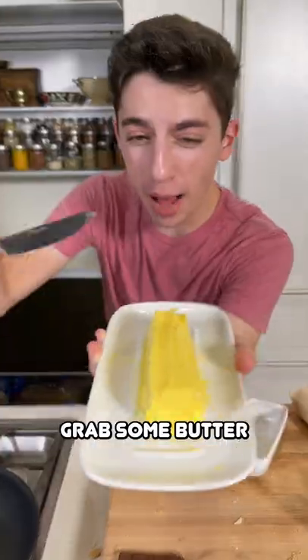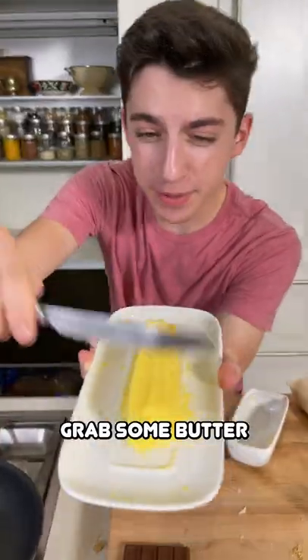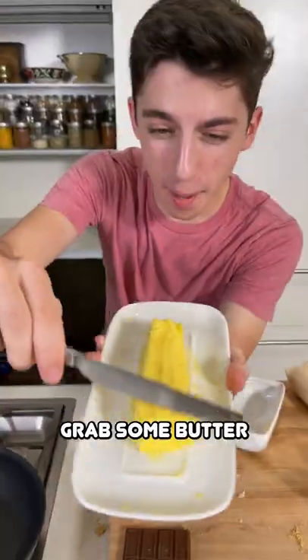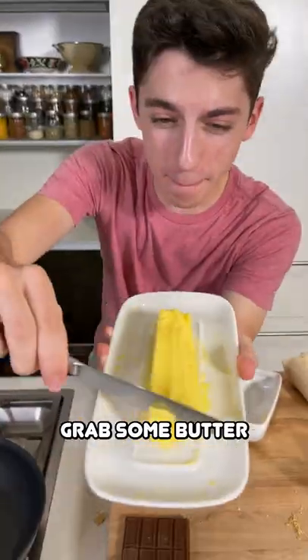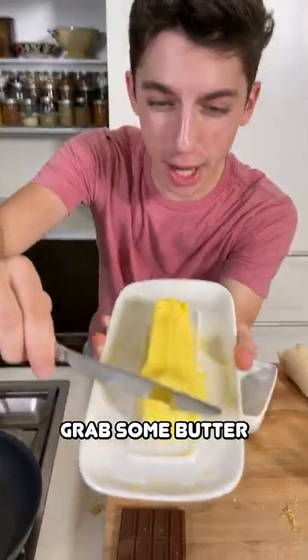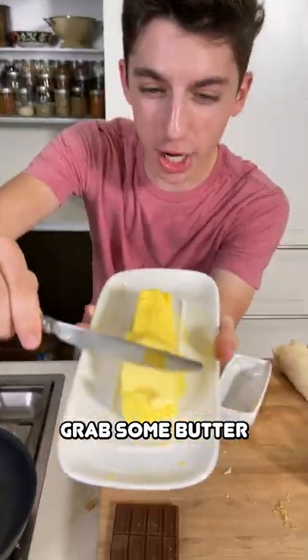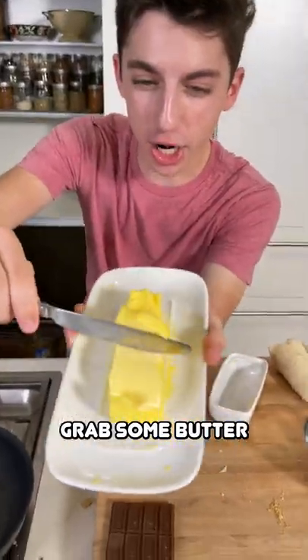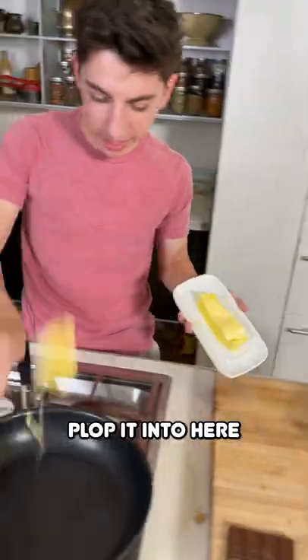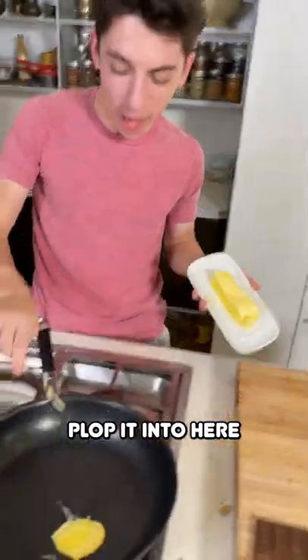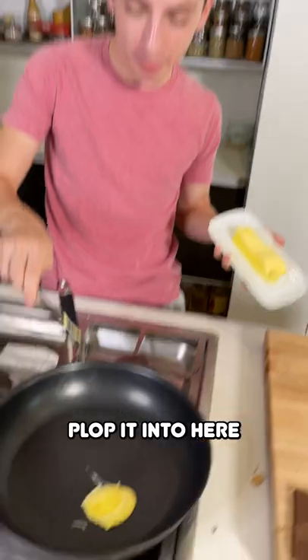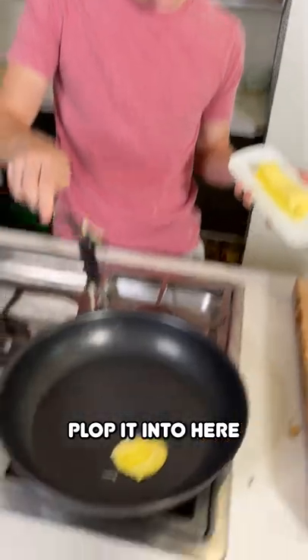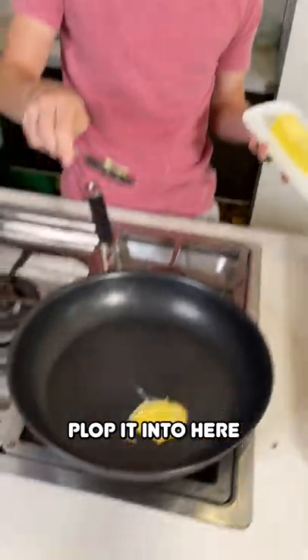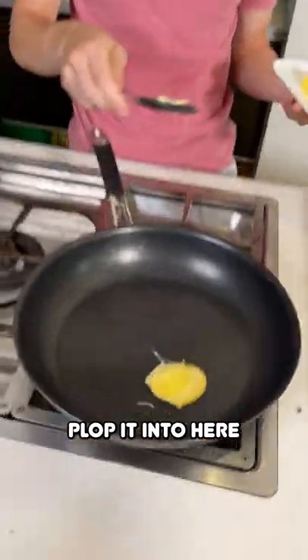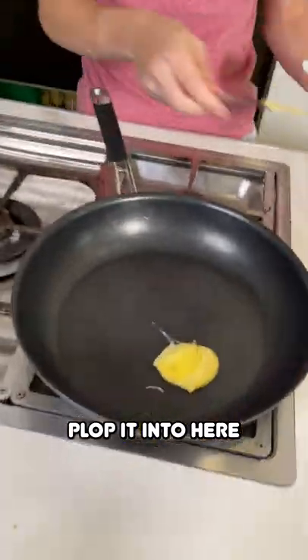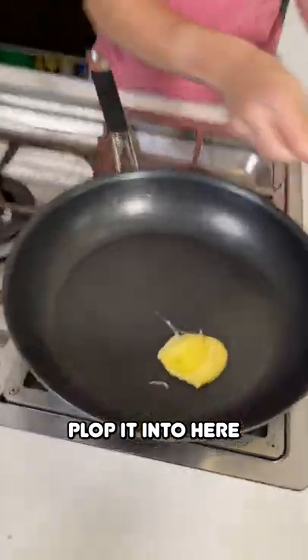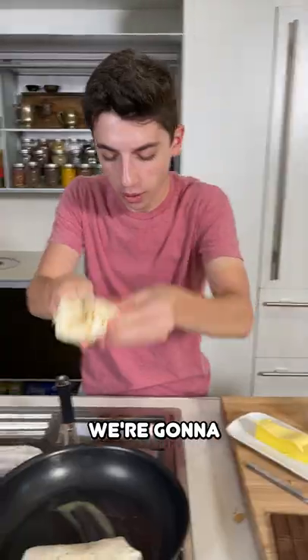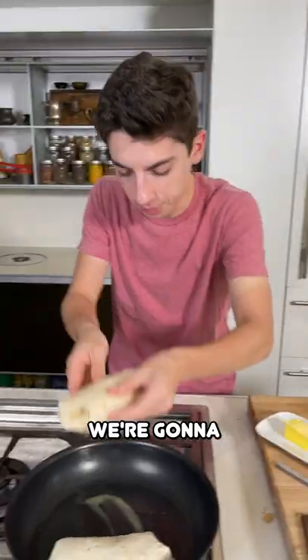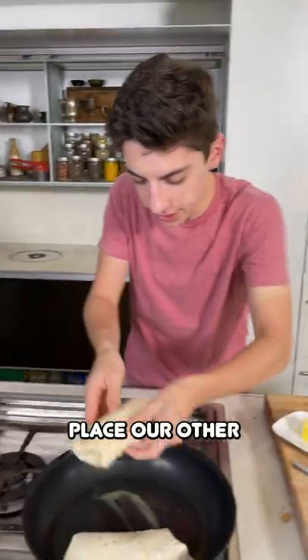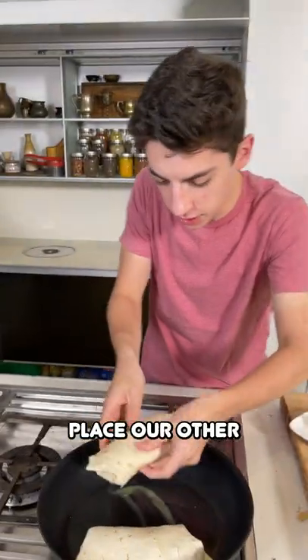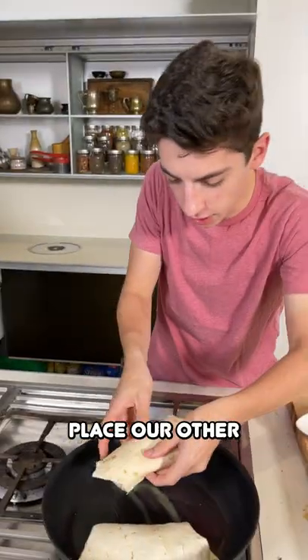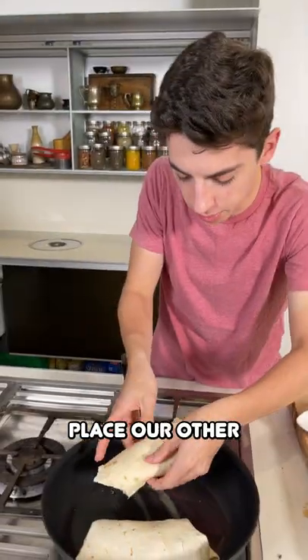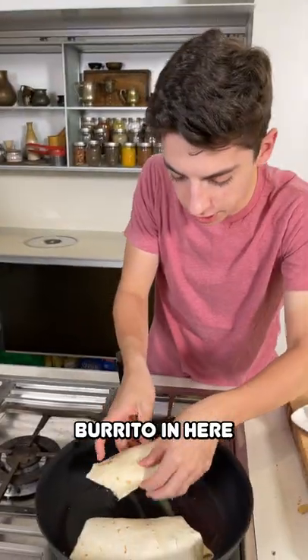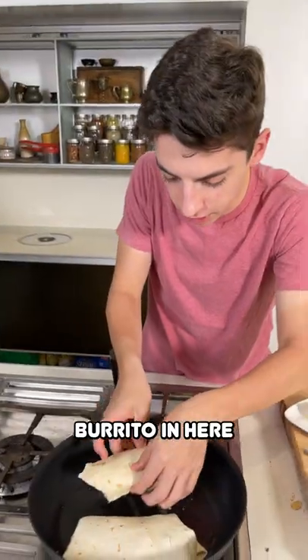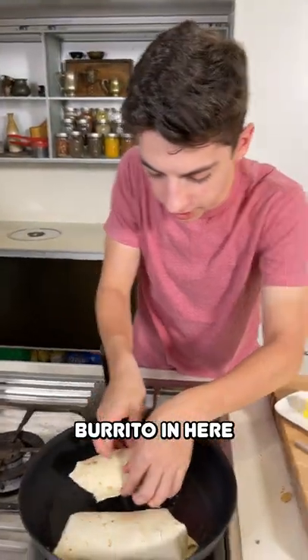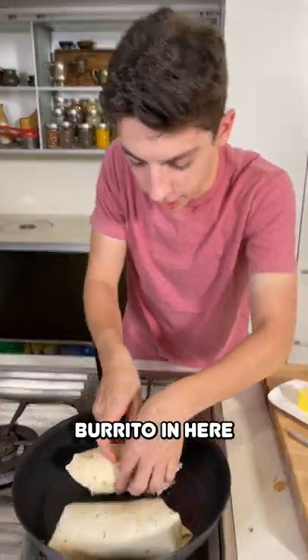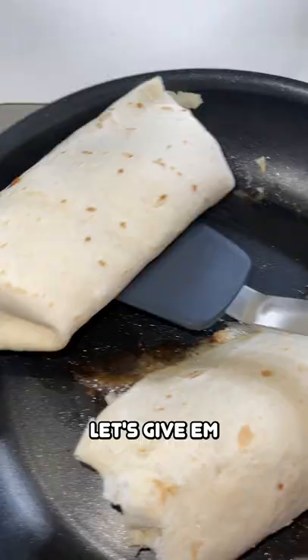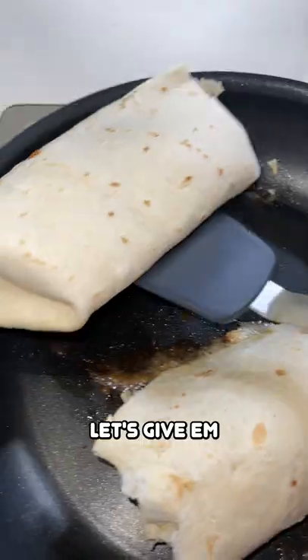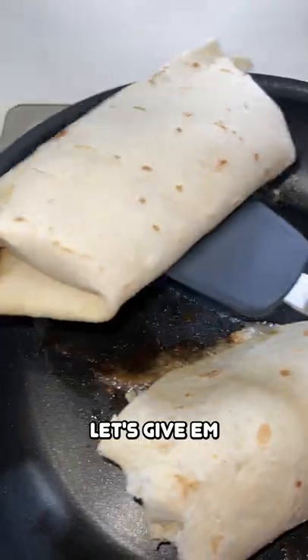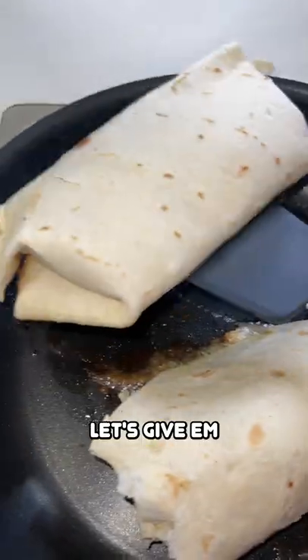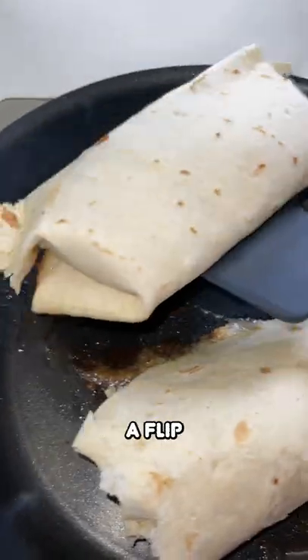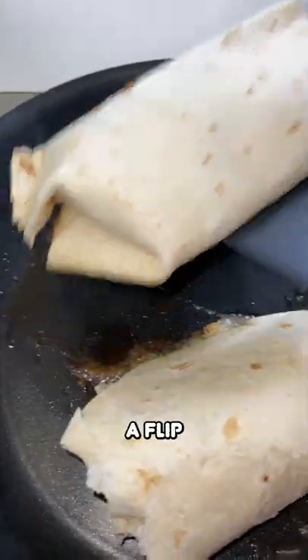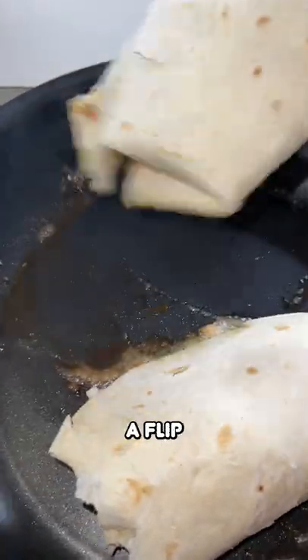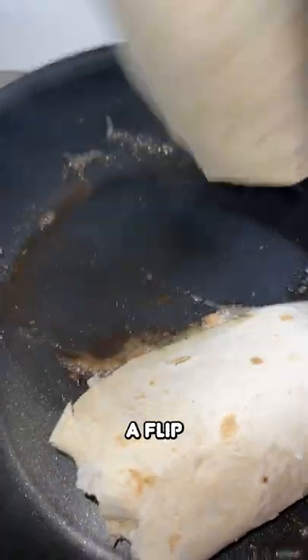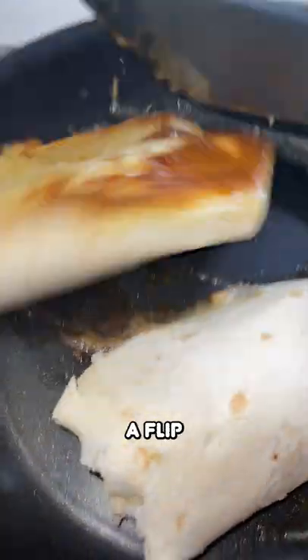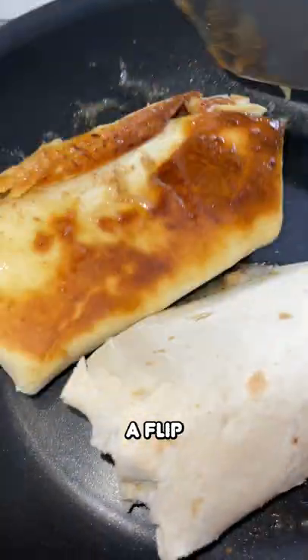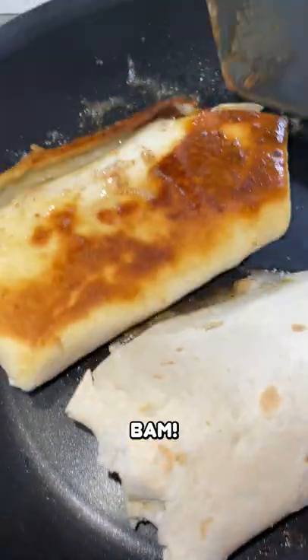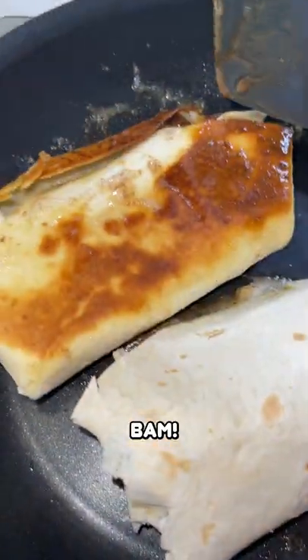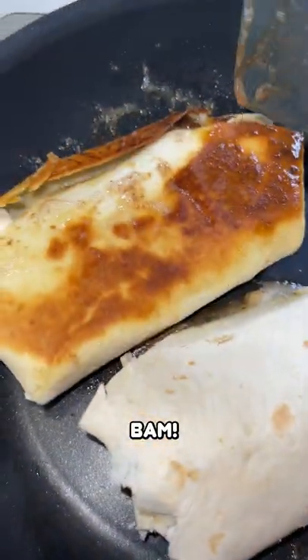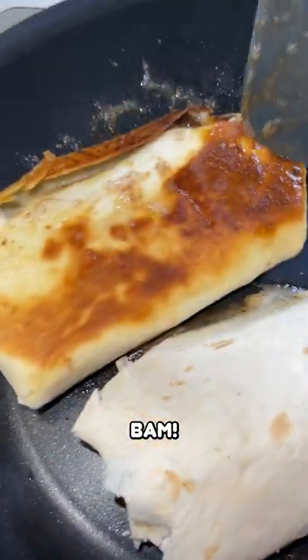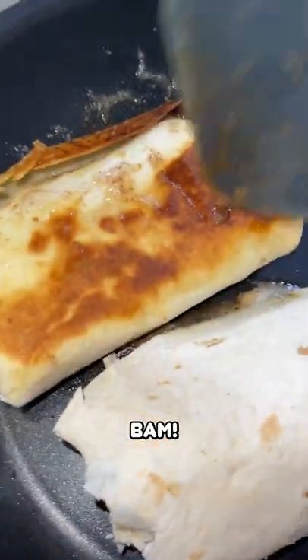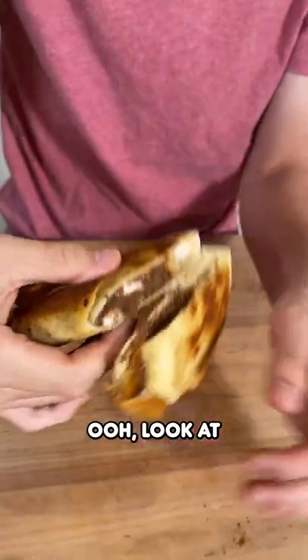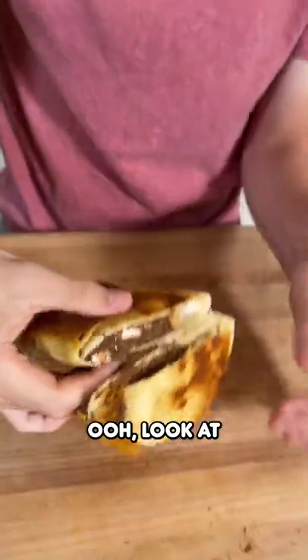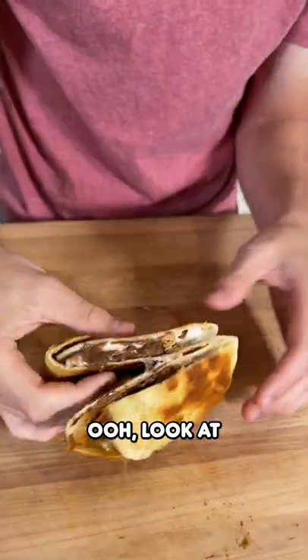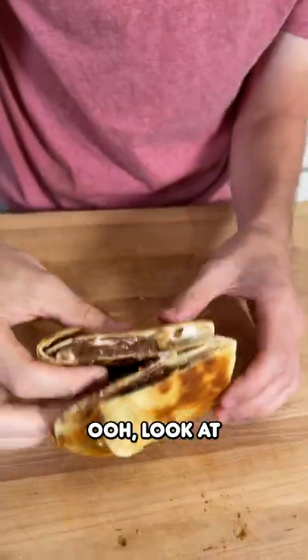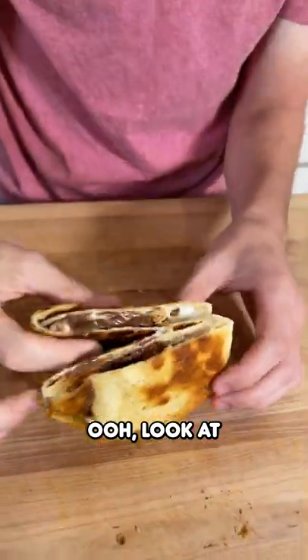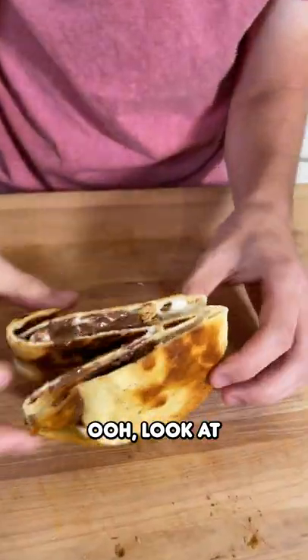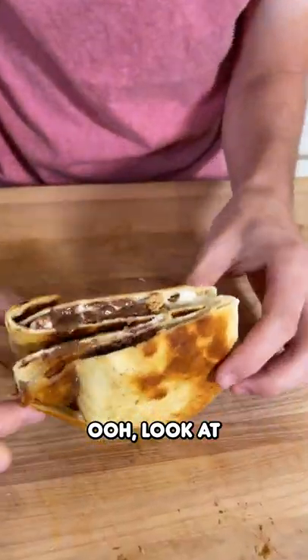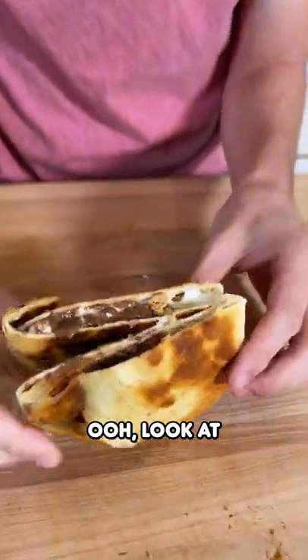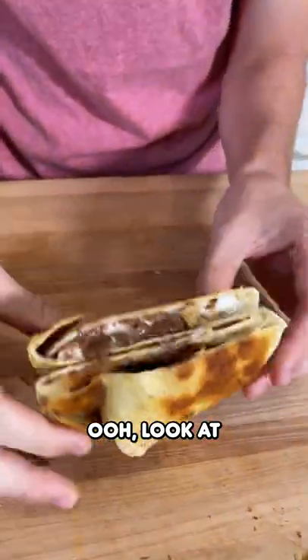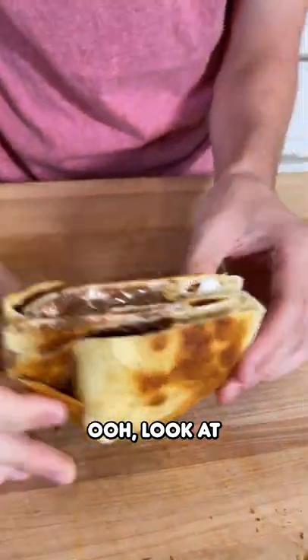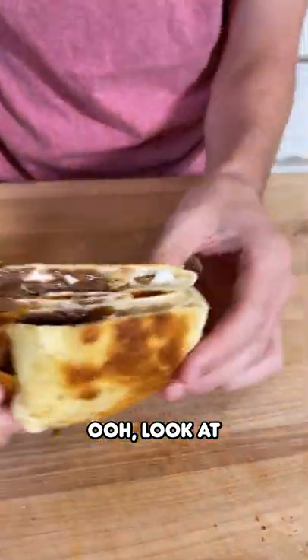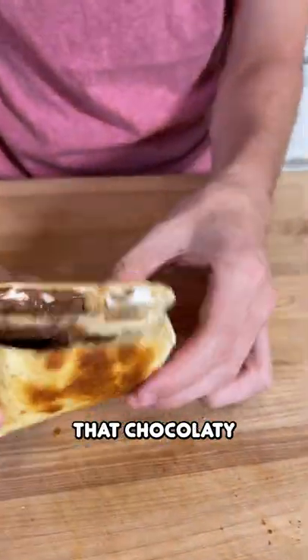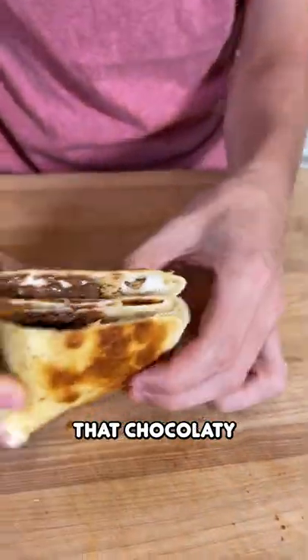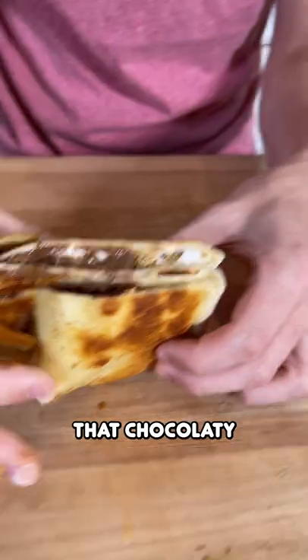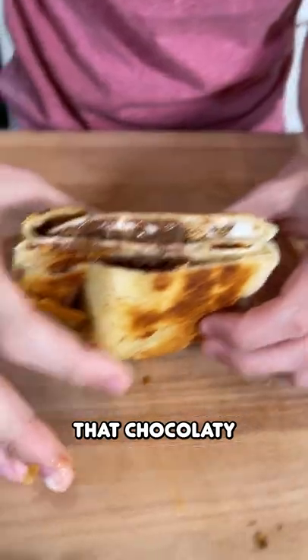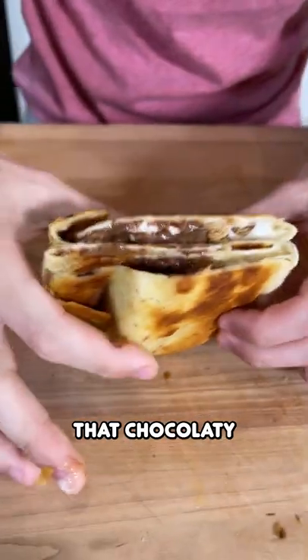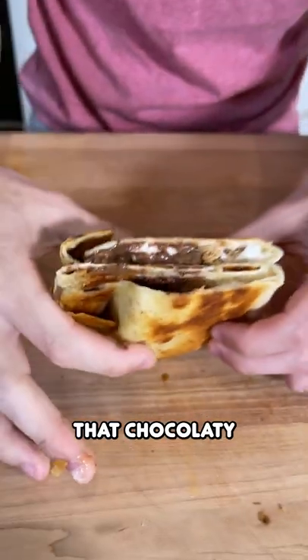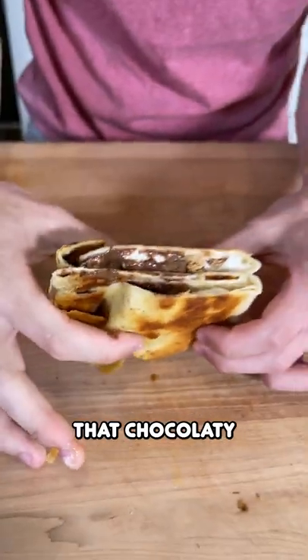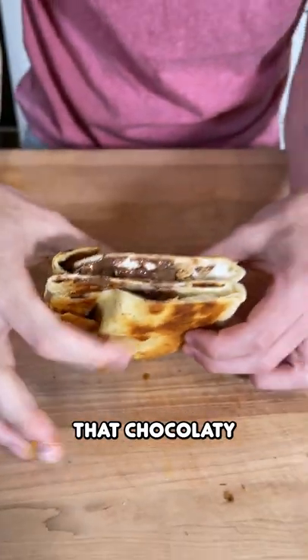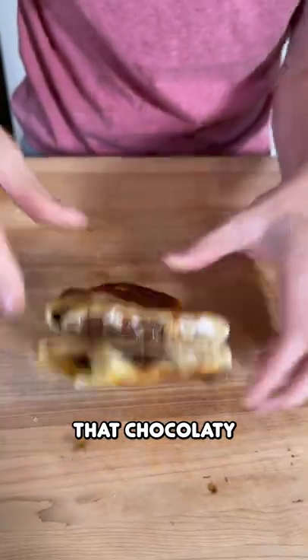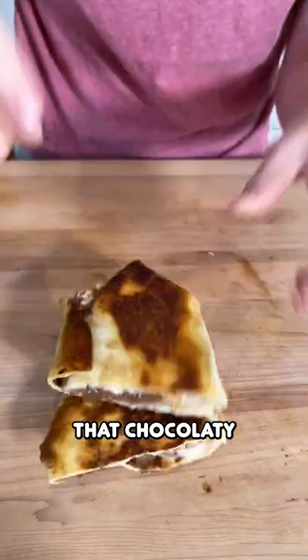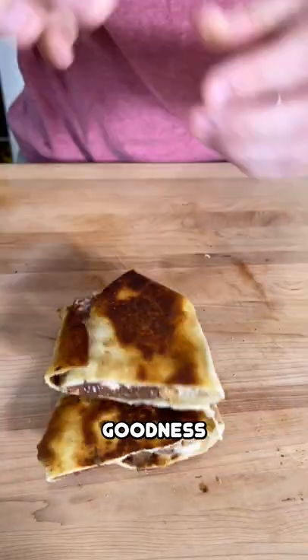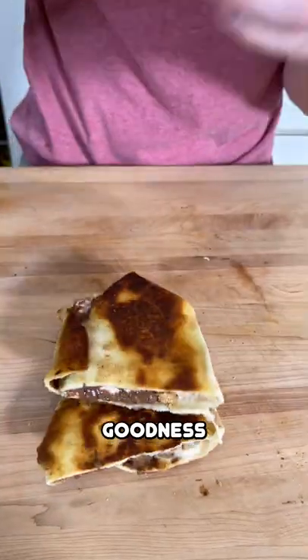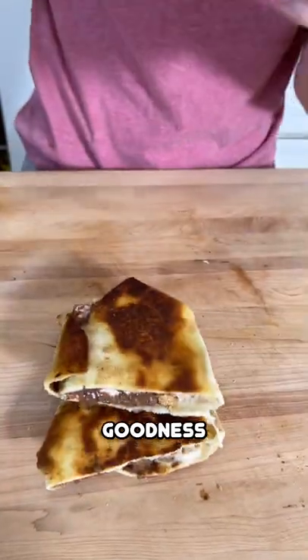Grab some butter, plop it in here. We're going to place our other burrito in here. Let's give them a flip. Bam! Ooh, look at that chocolatey goodness.